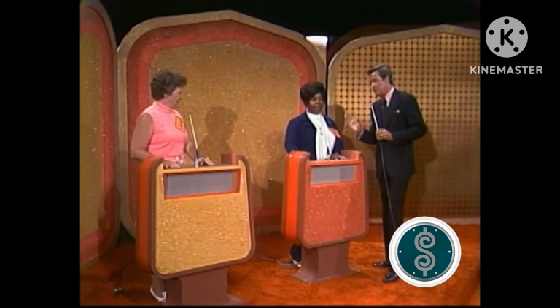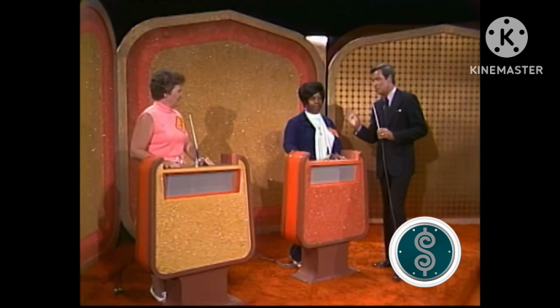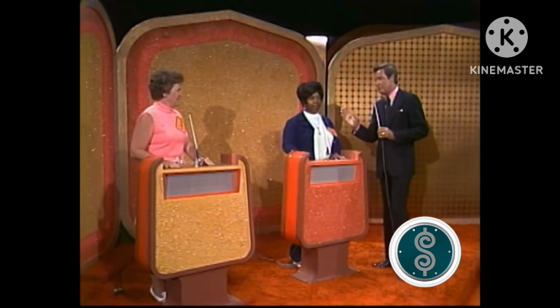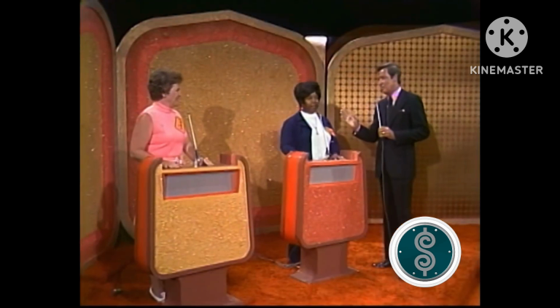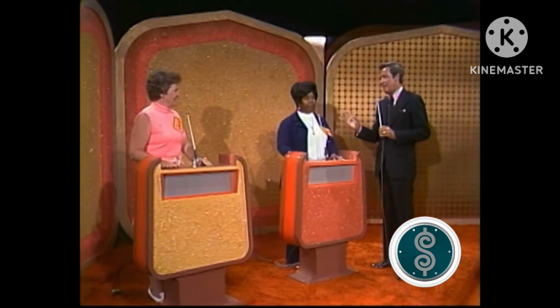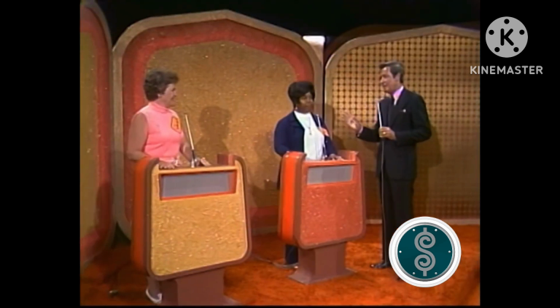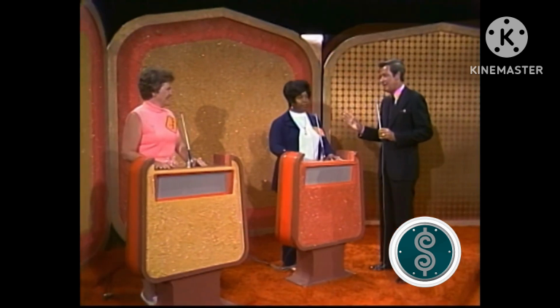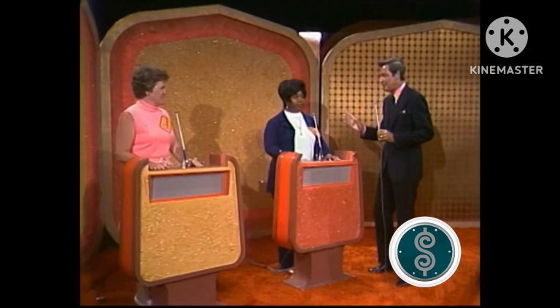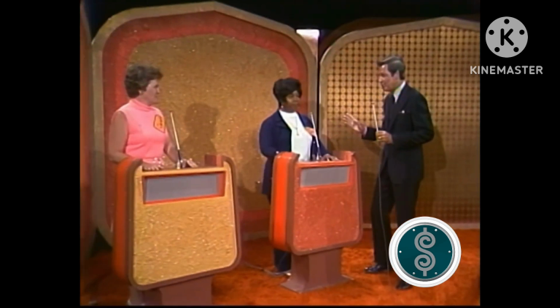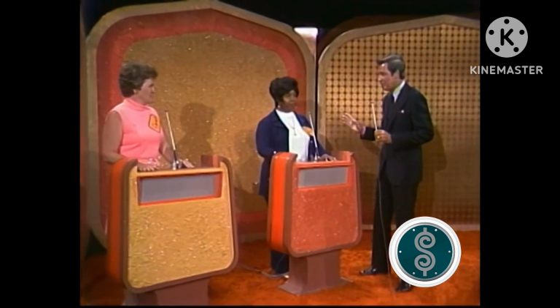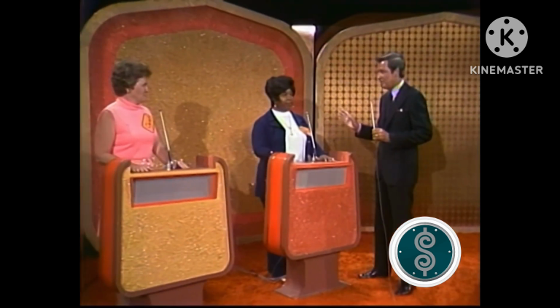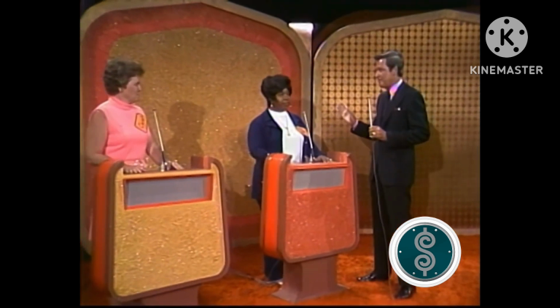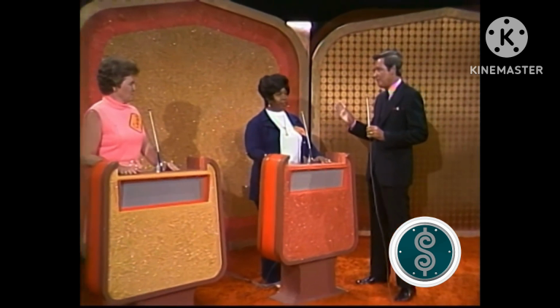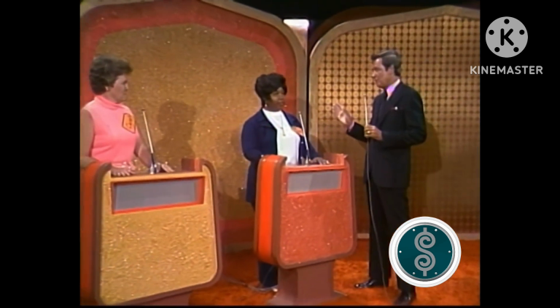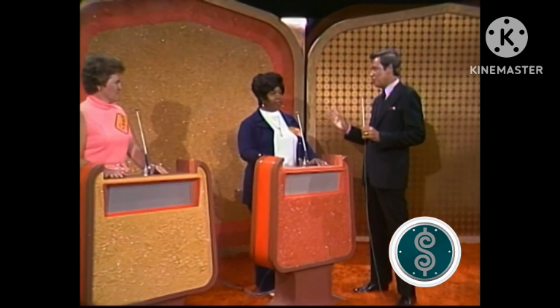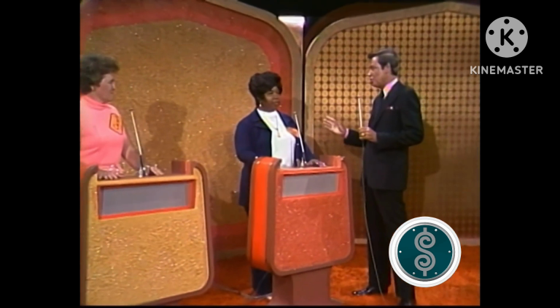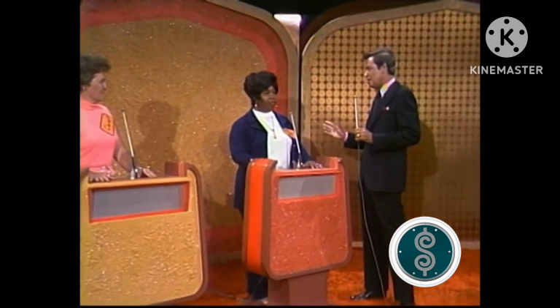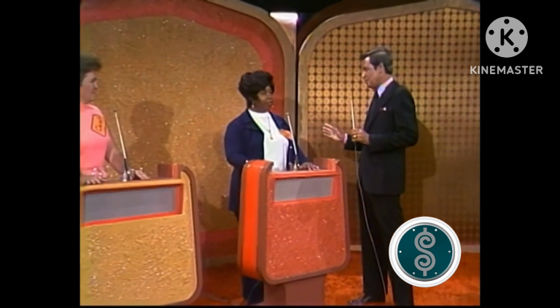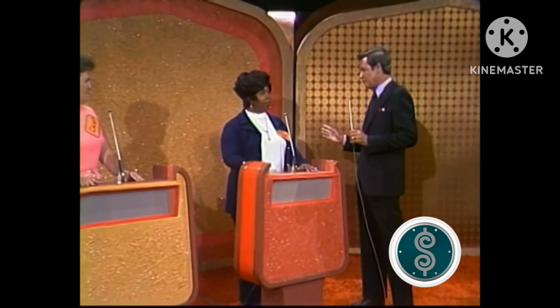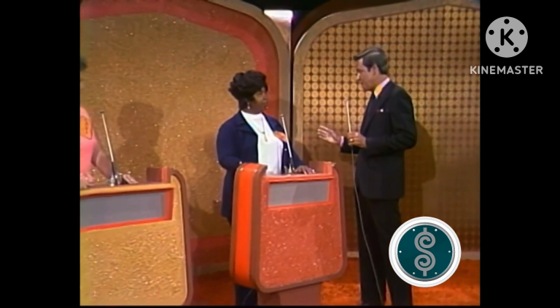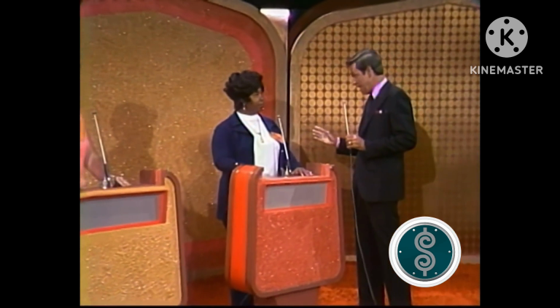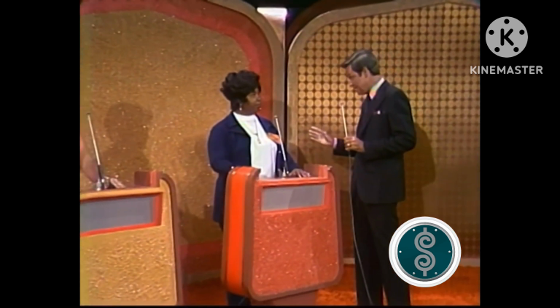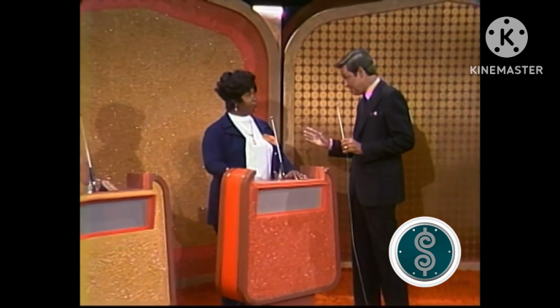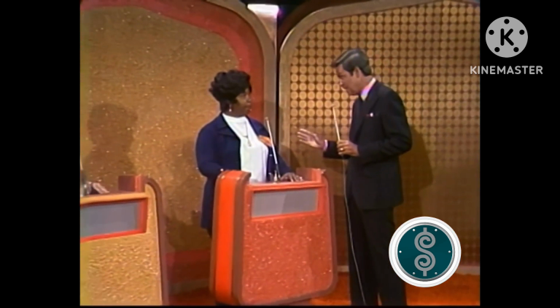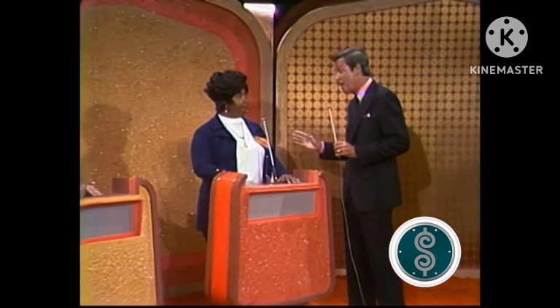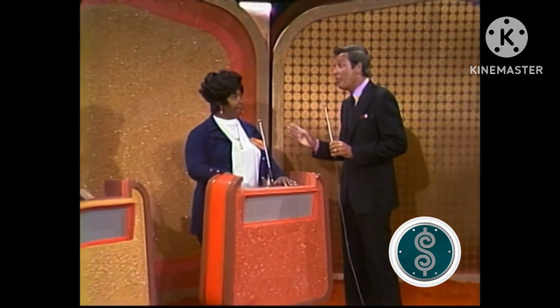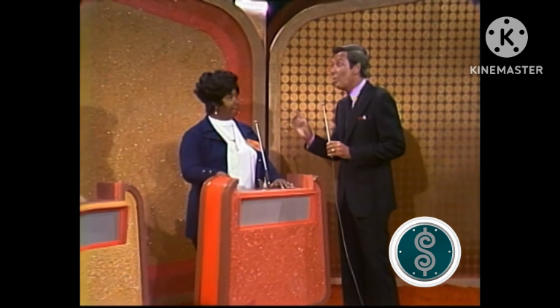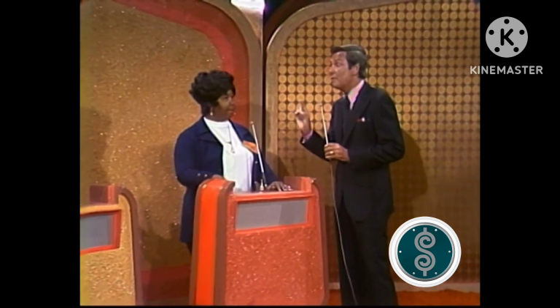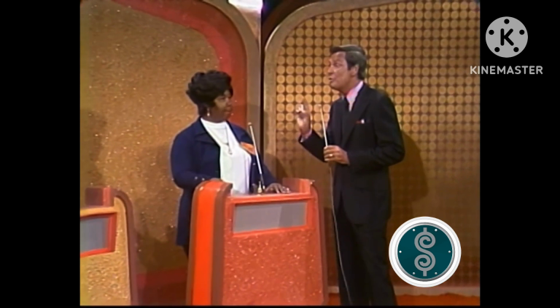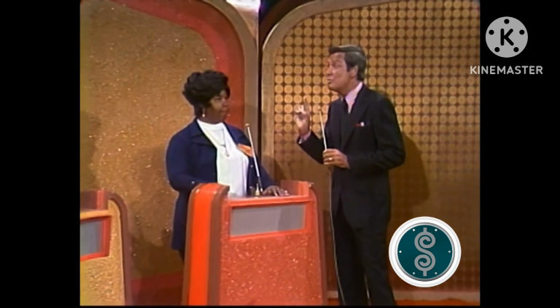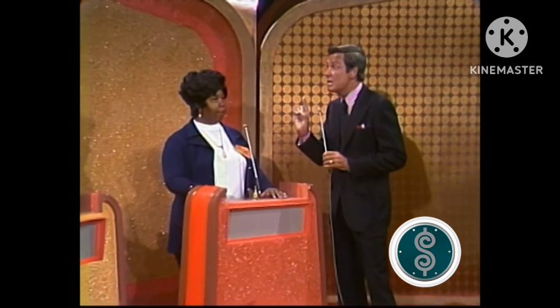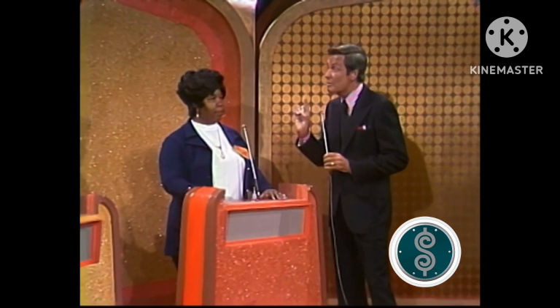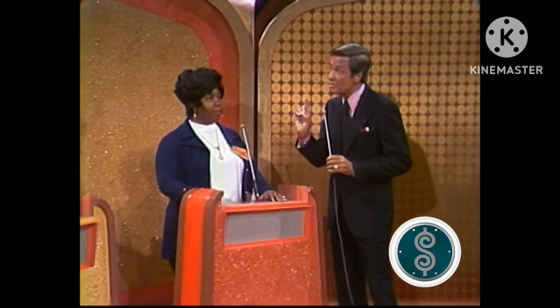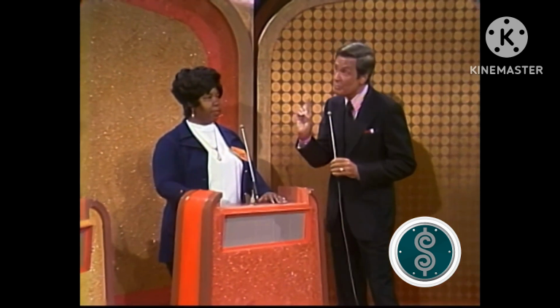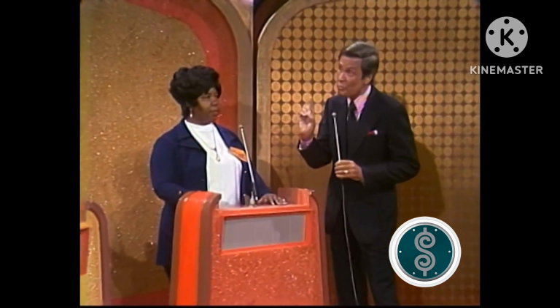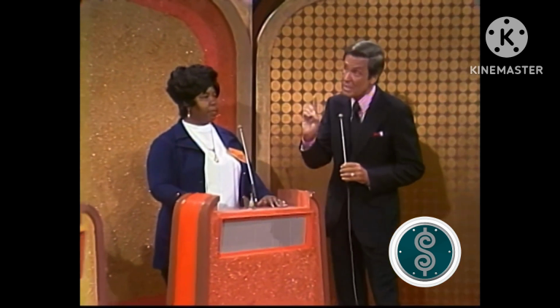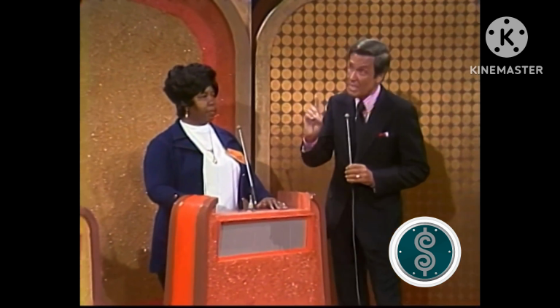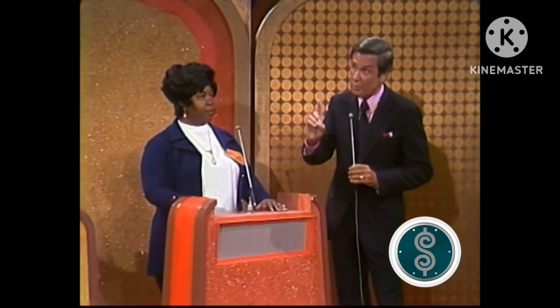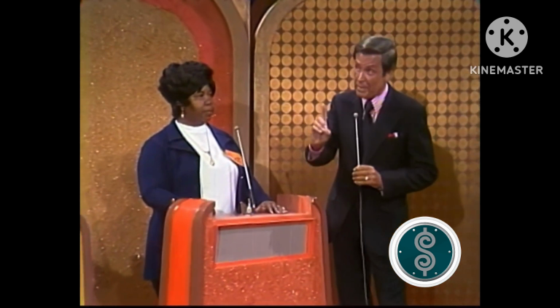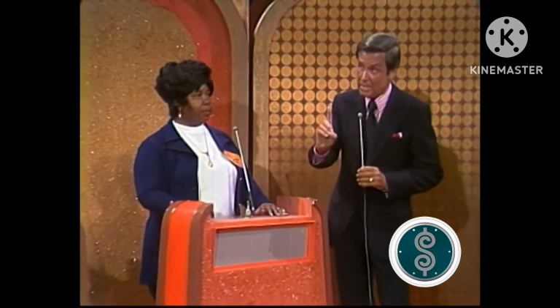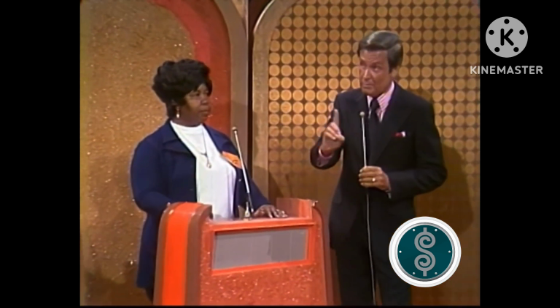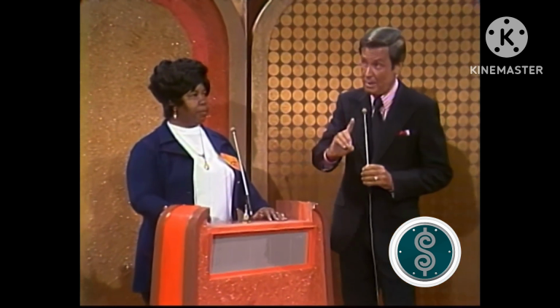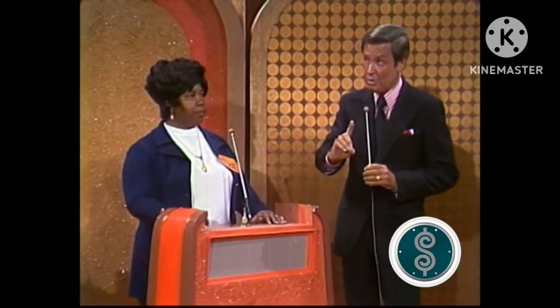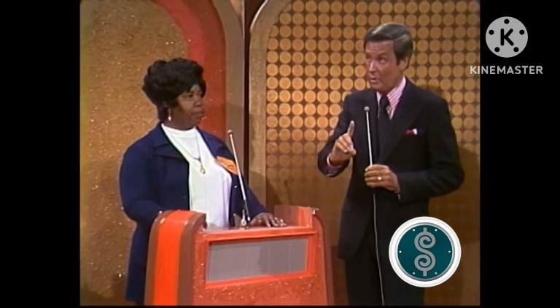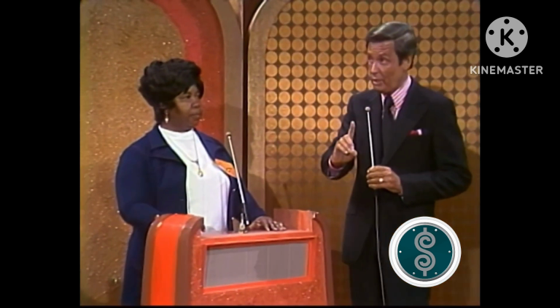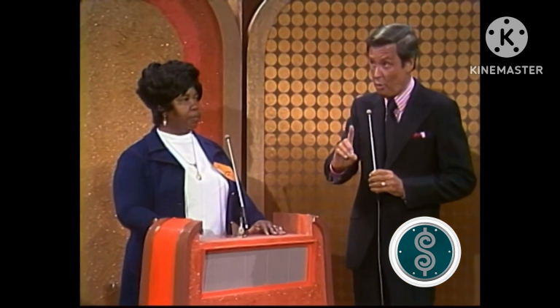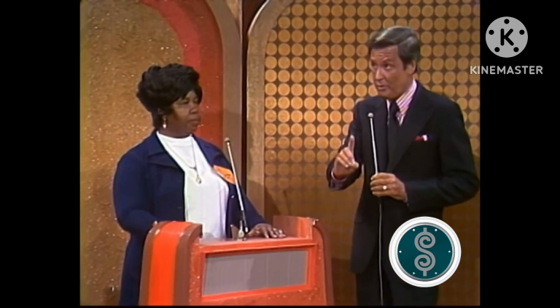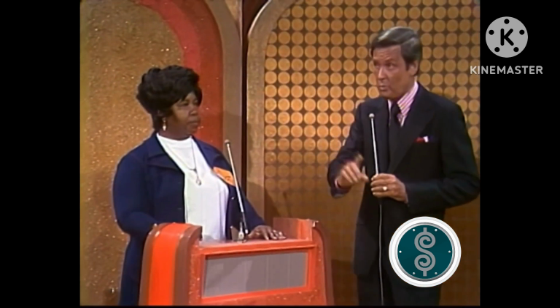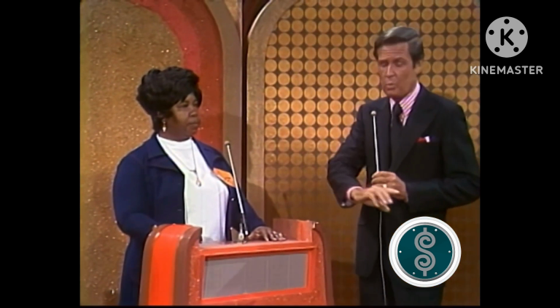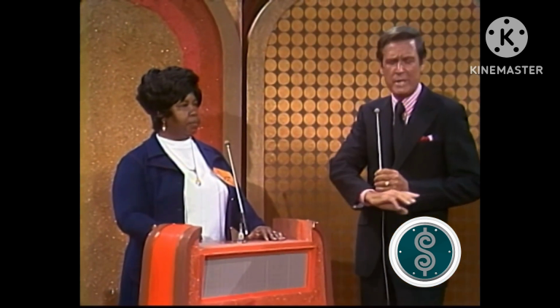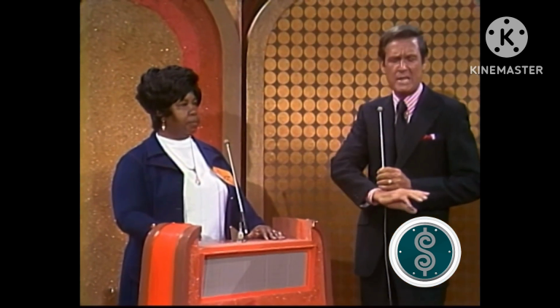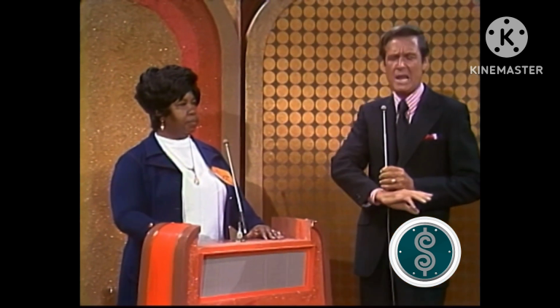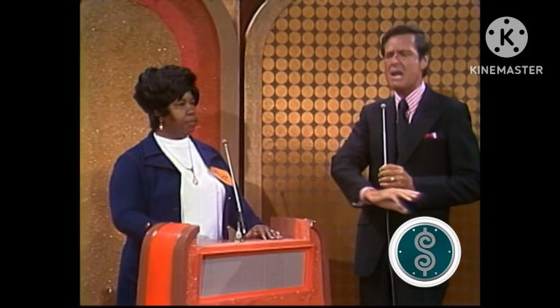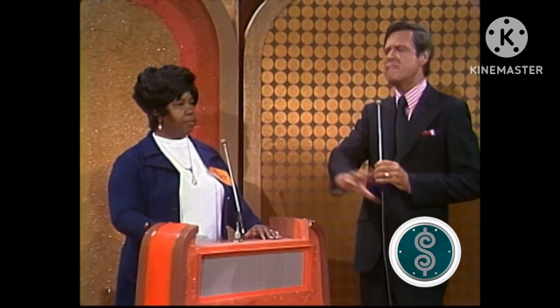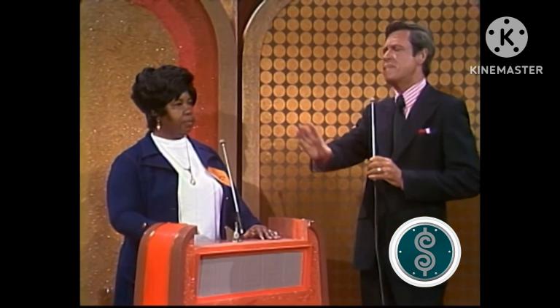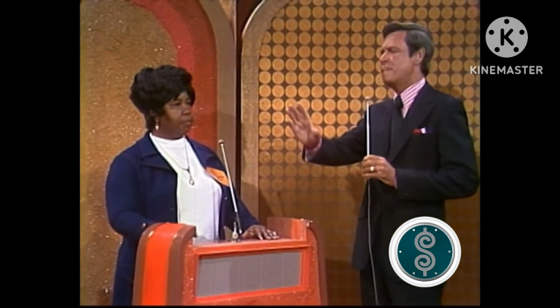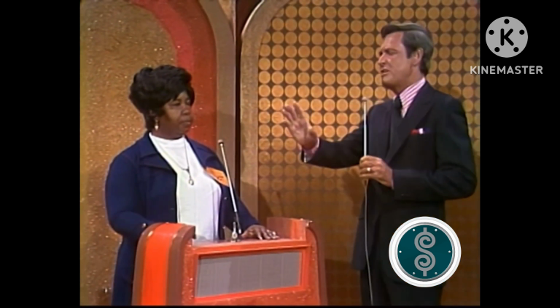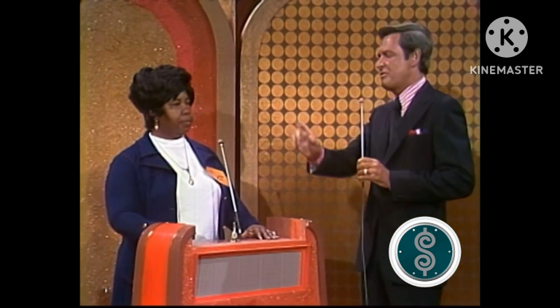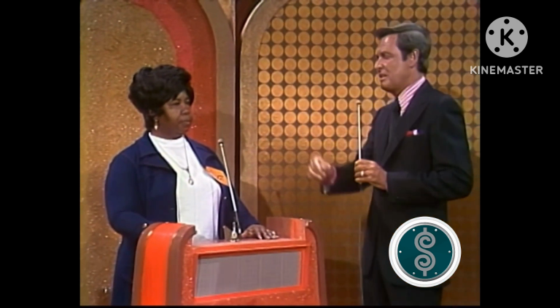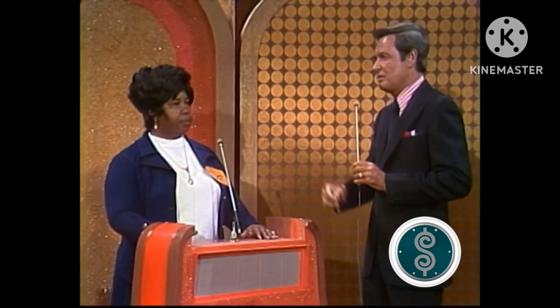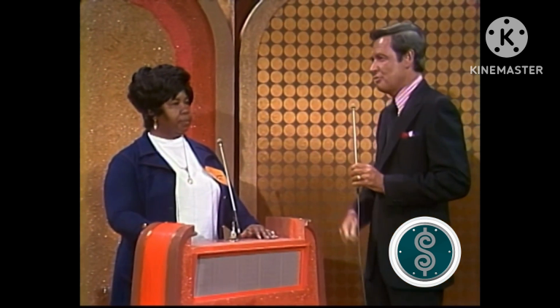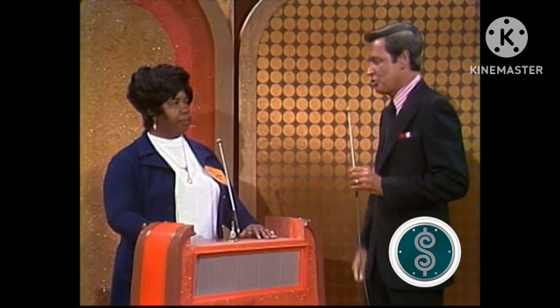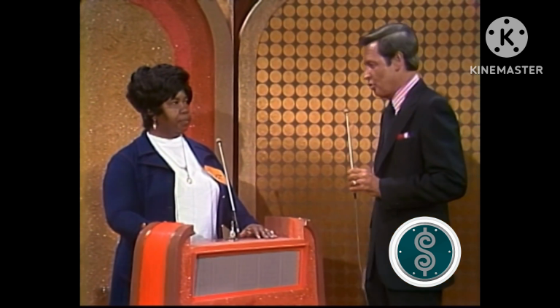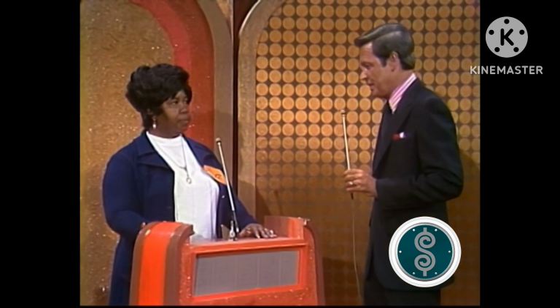Each of you will have an opportunity to bid on a showcase of prizes. The one of you nearest to the retail price without going over will win everything in your showcase.